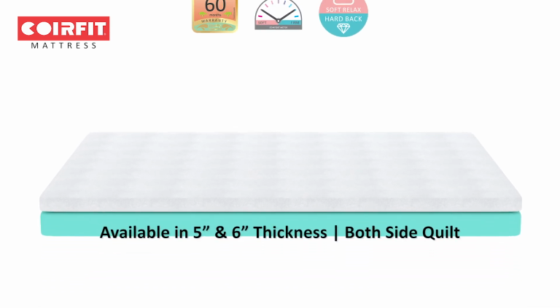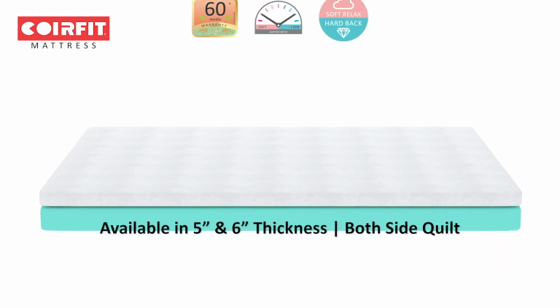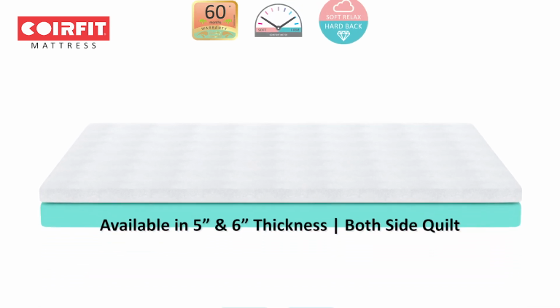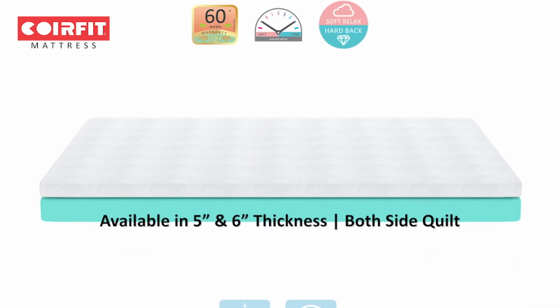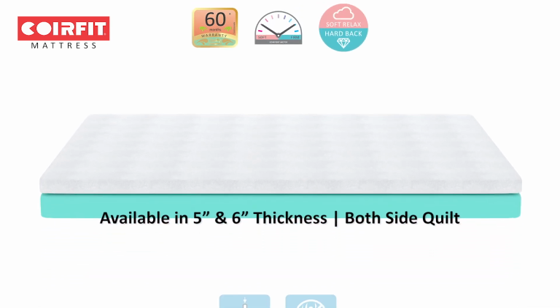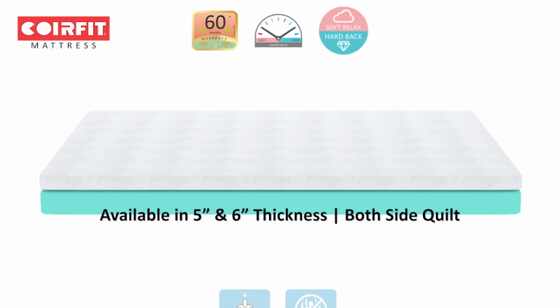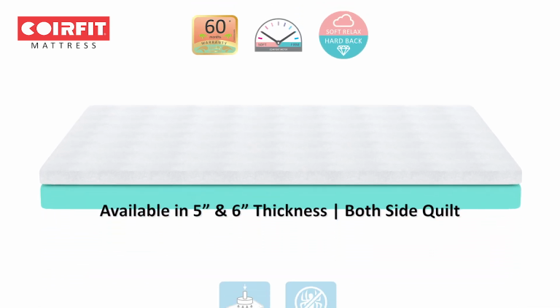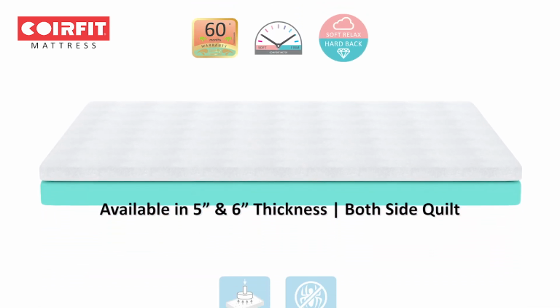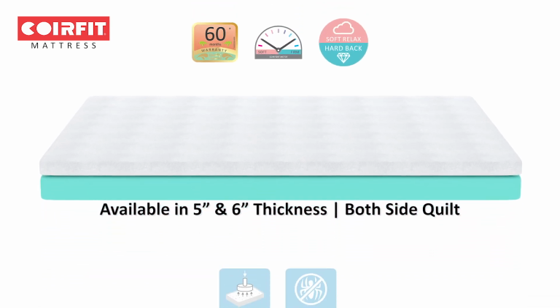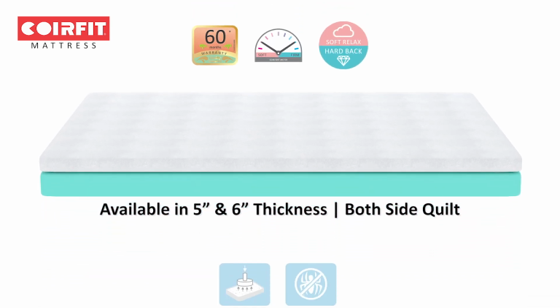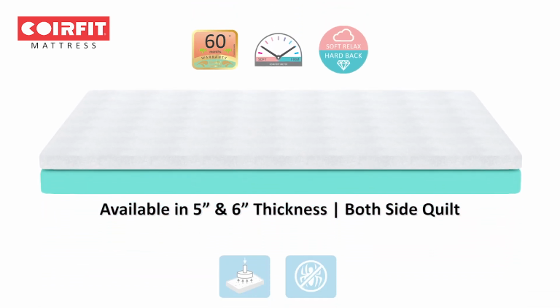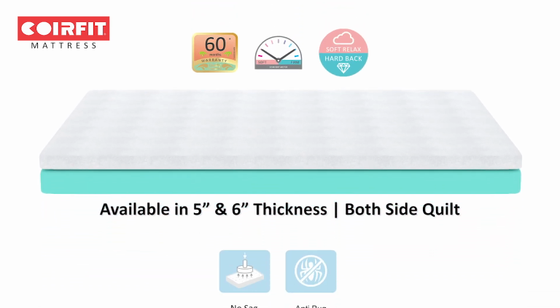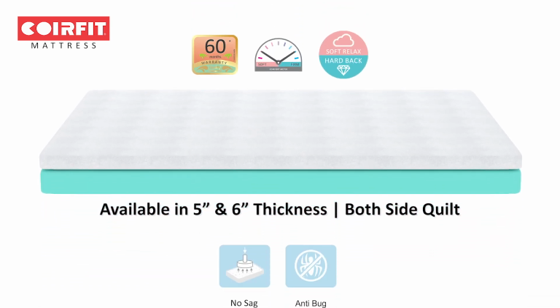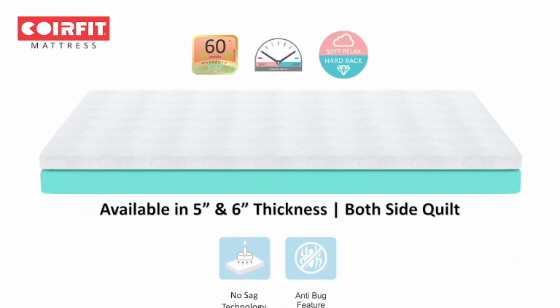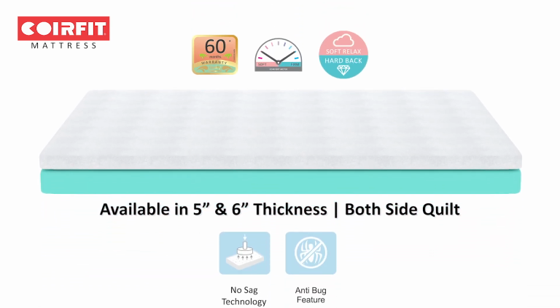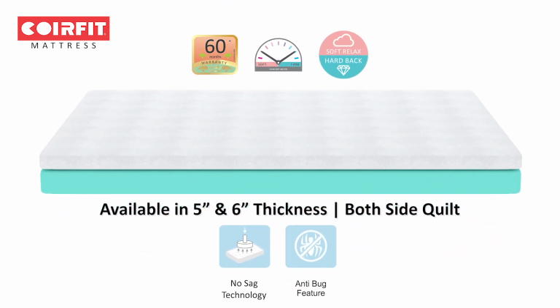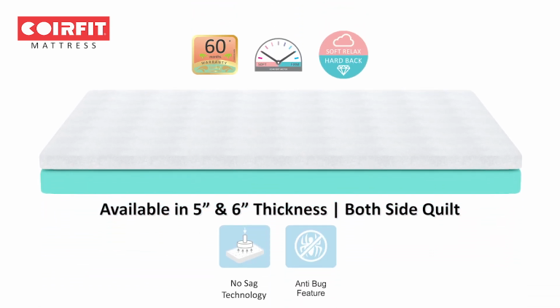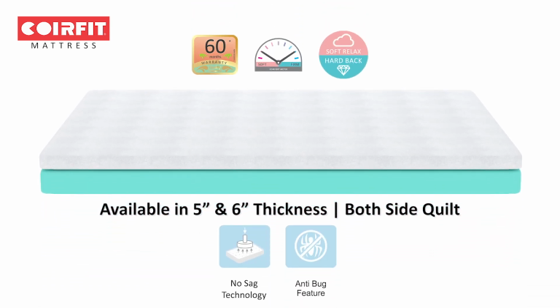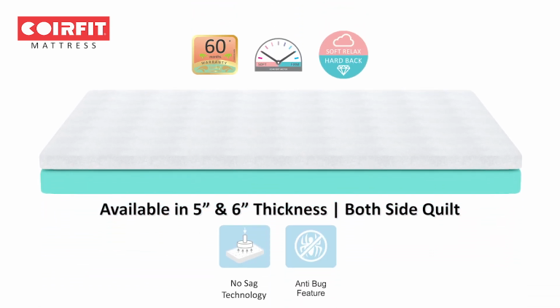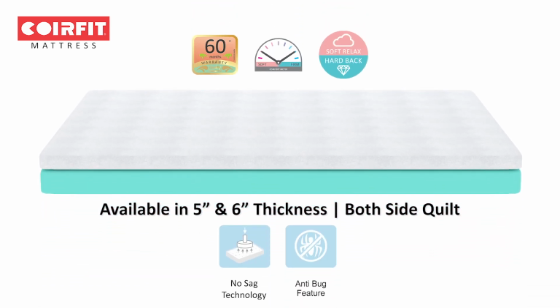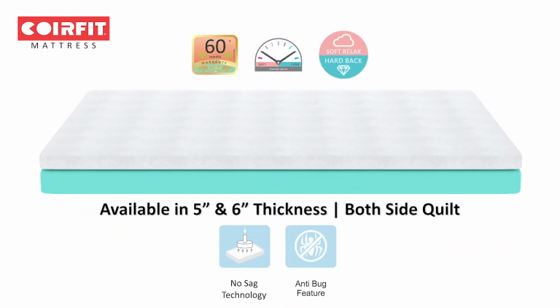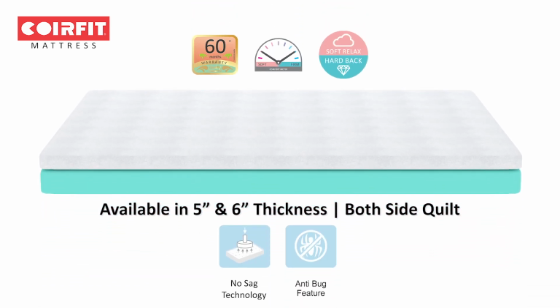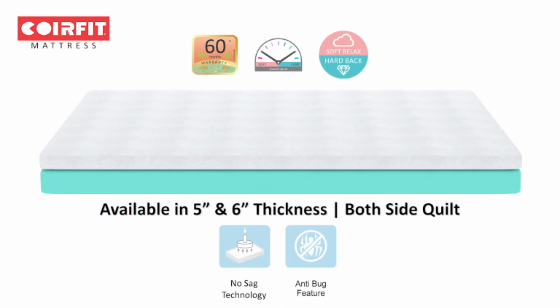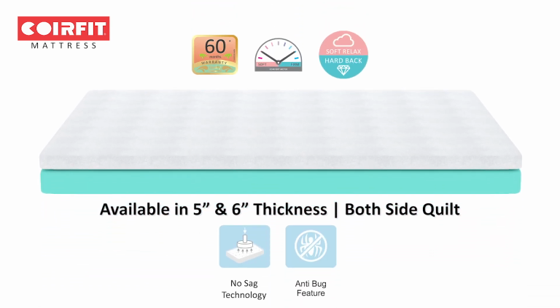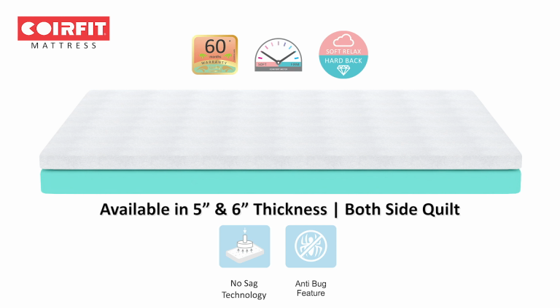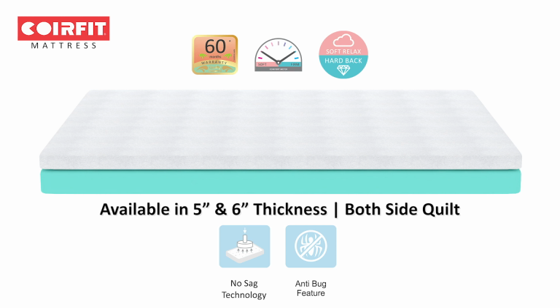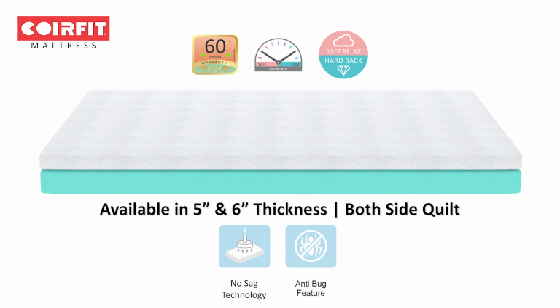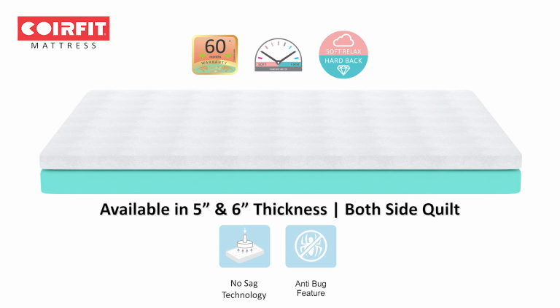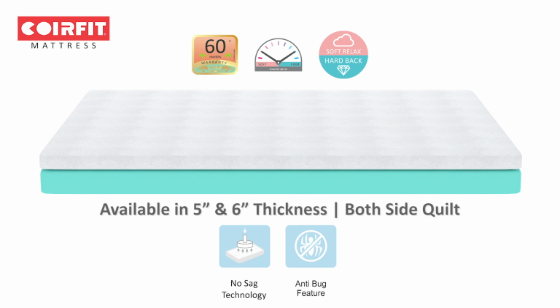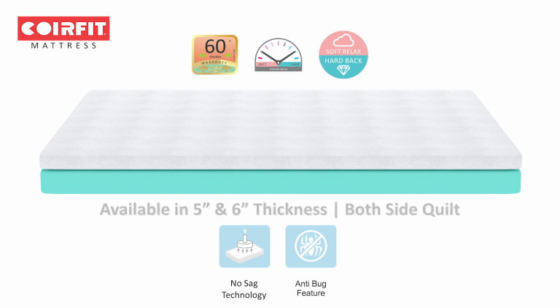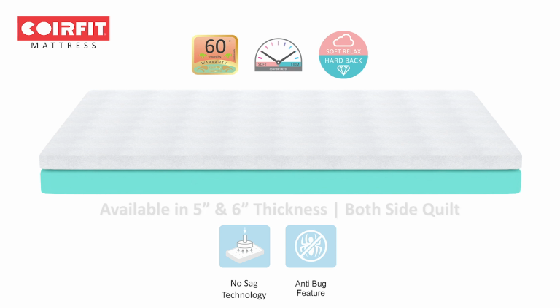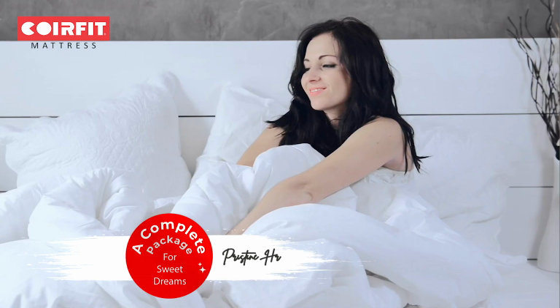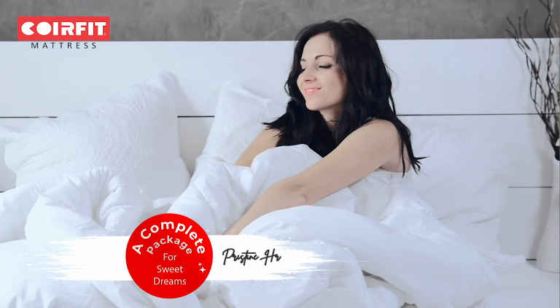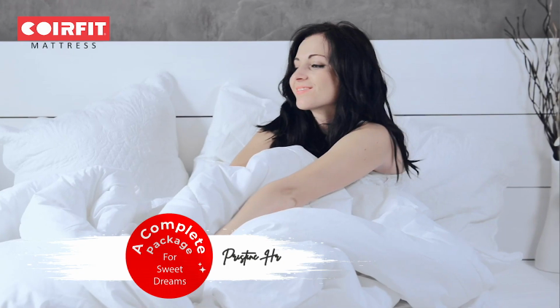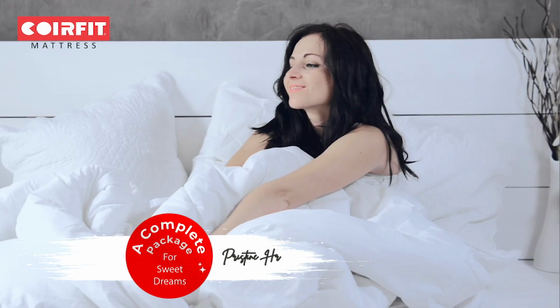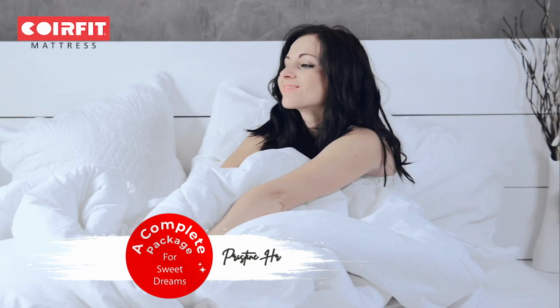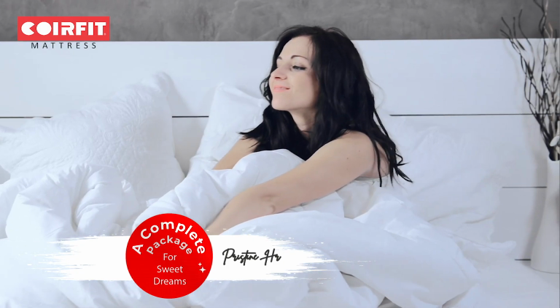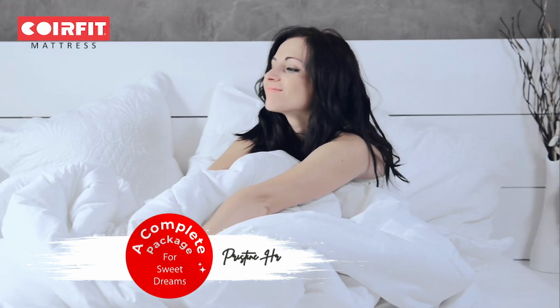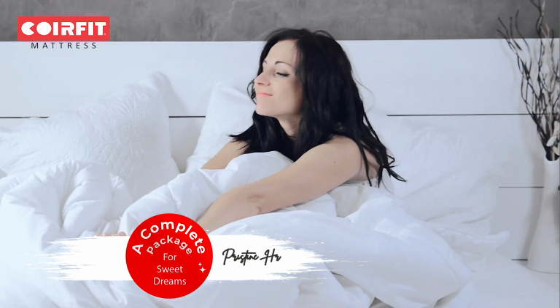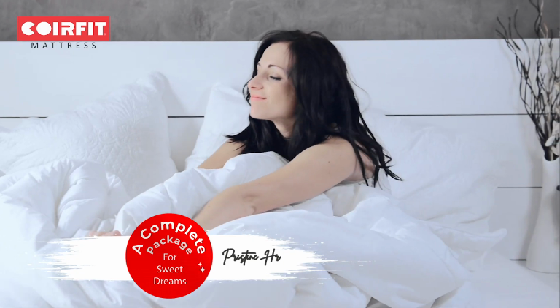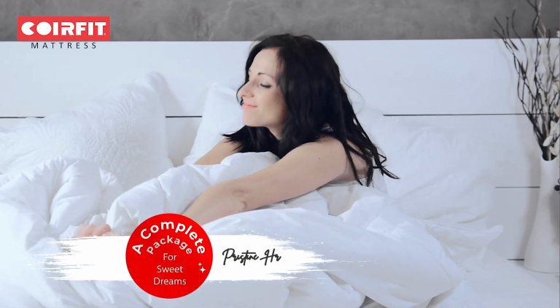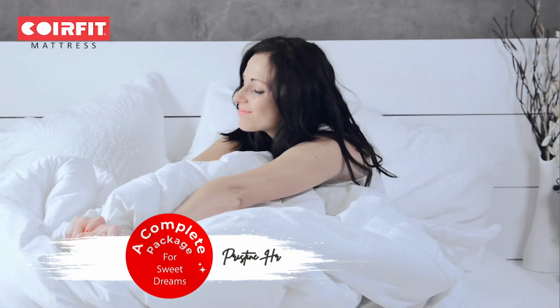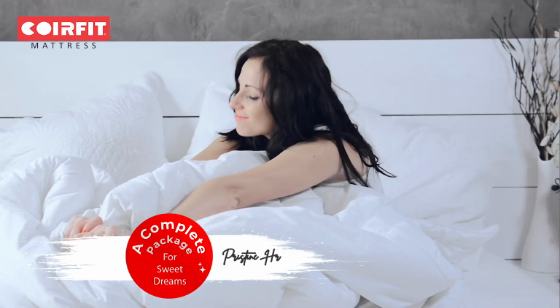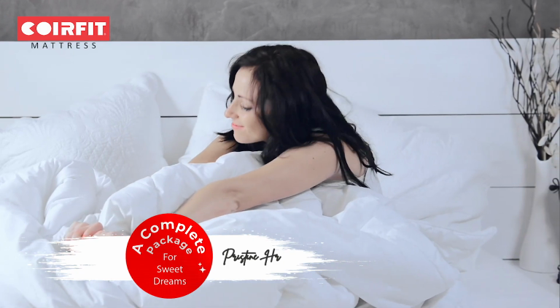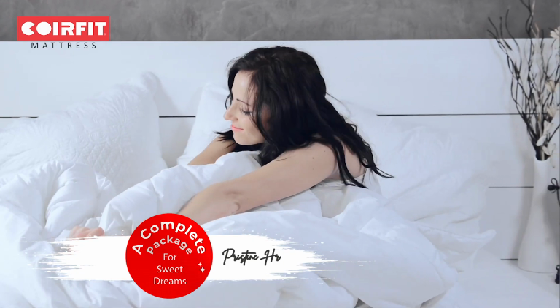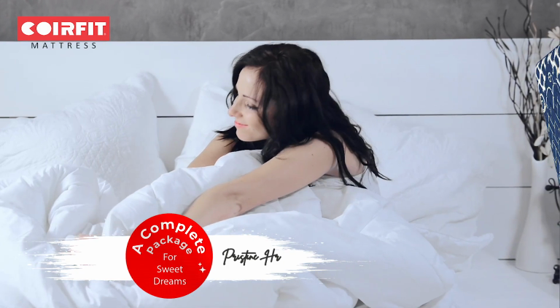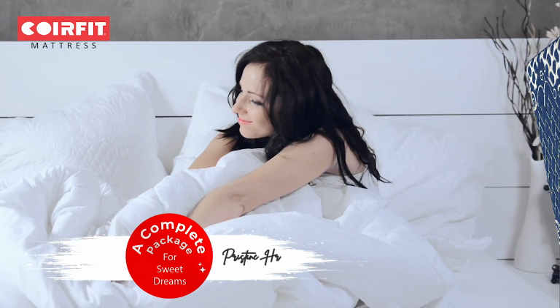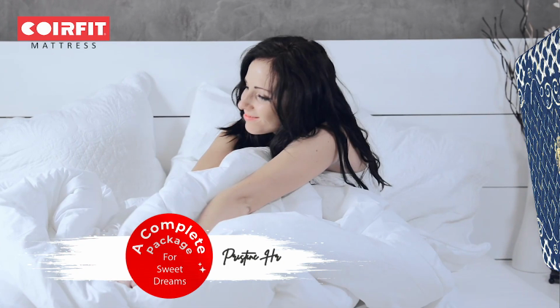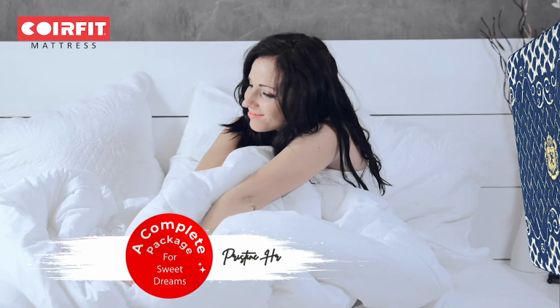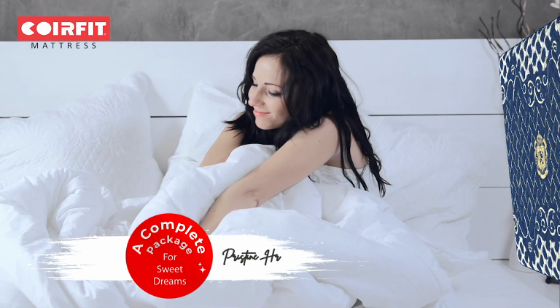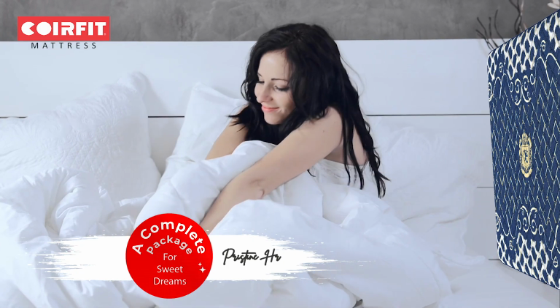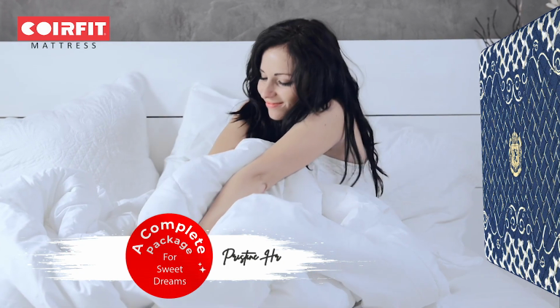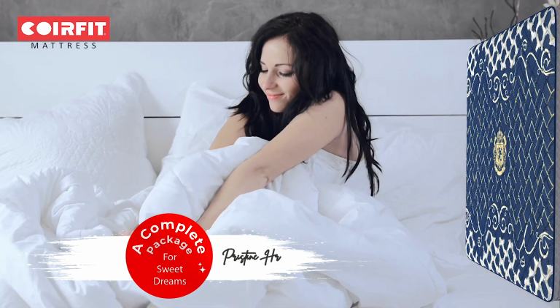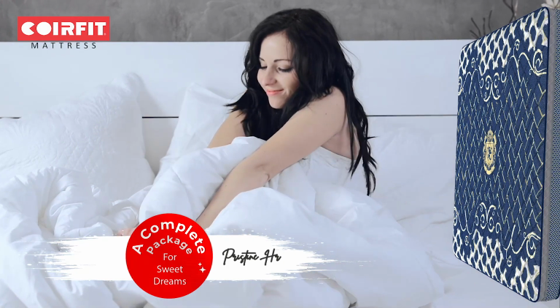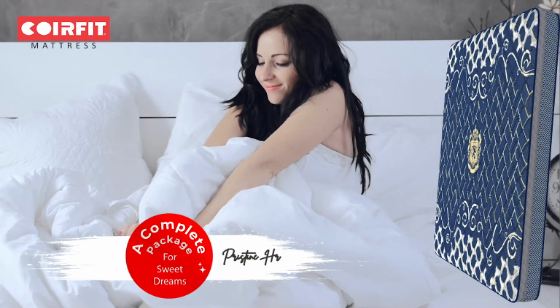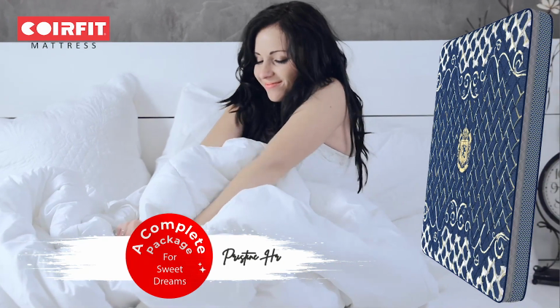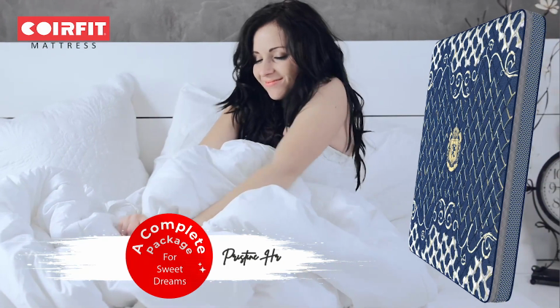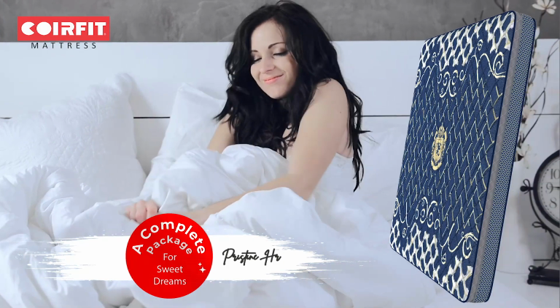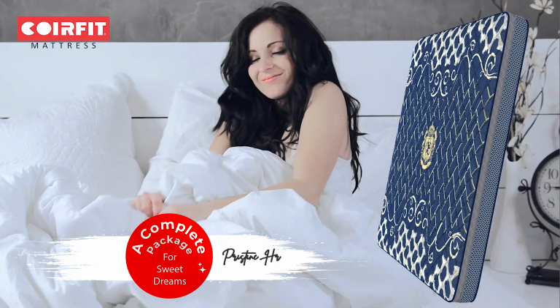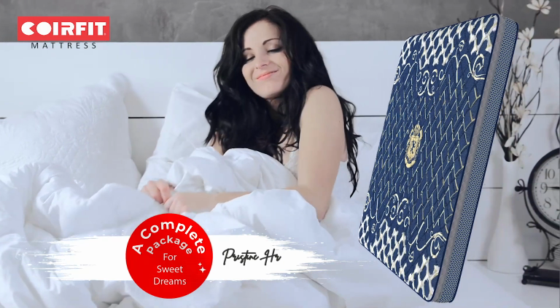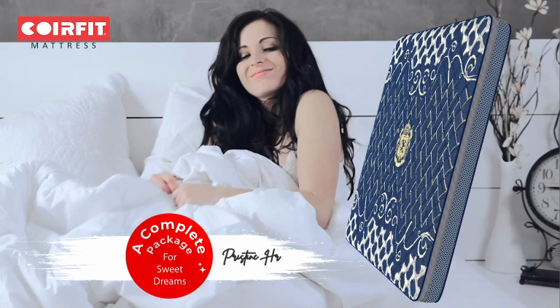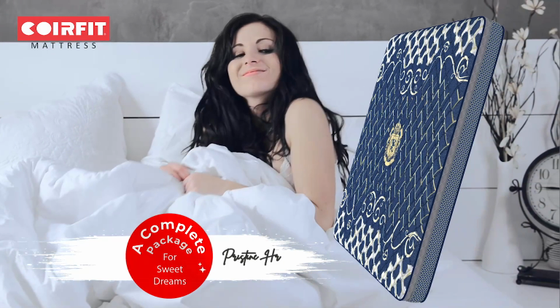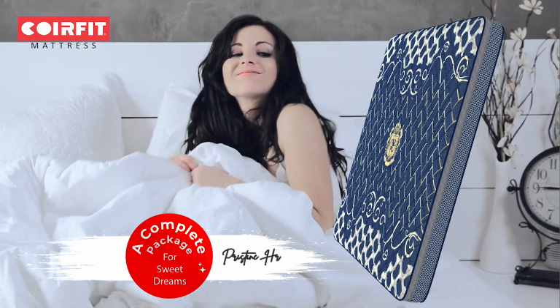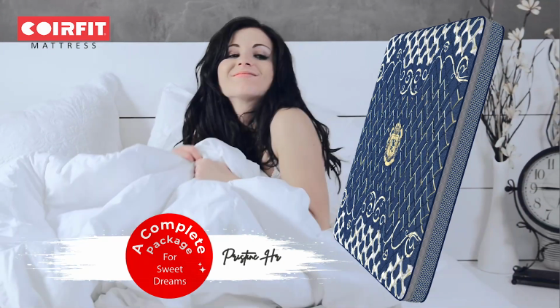If you're looking for a premium quality, soft and comfortable mattress, you can't go wrong with this one.